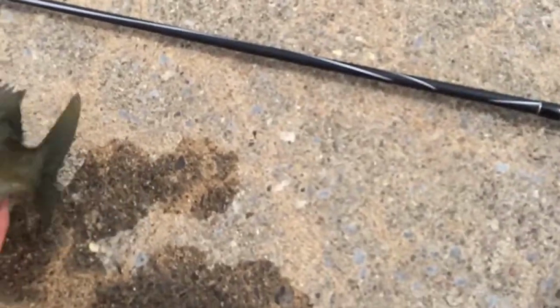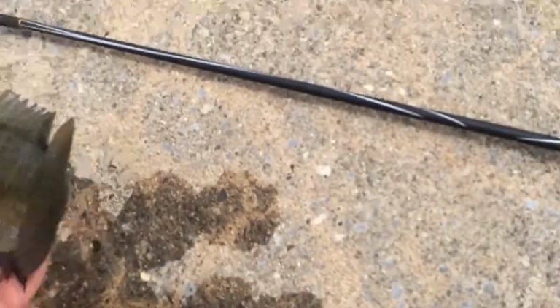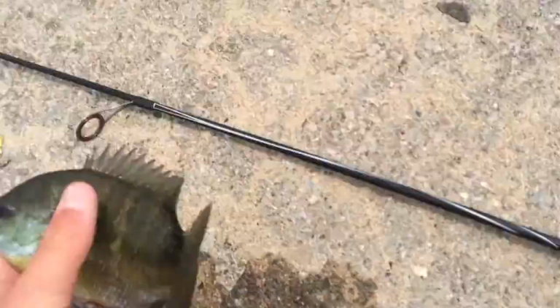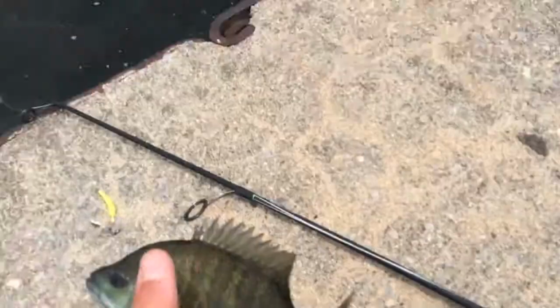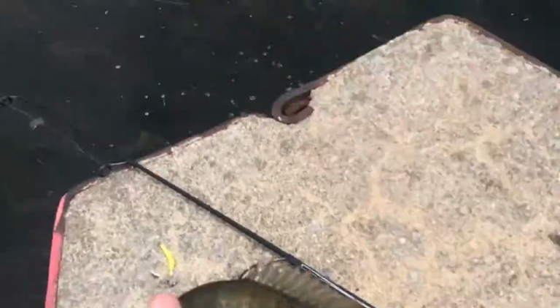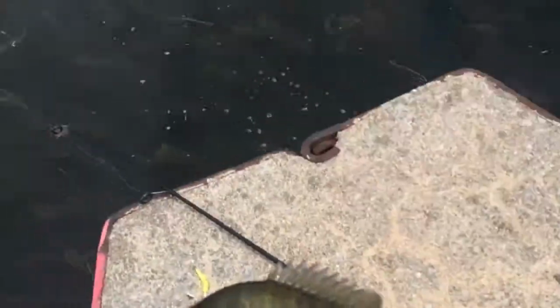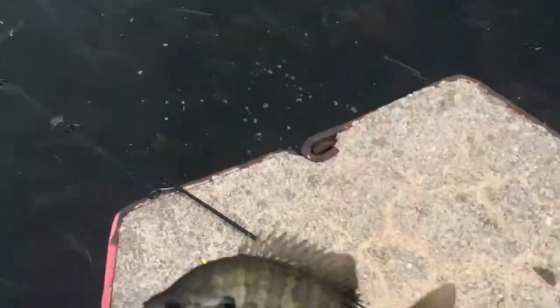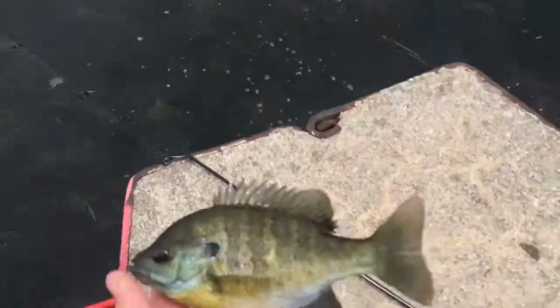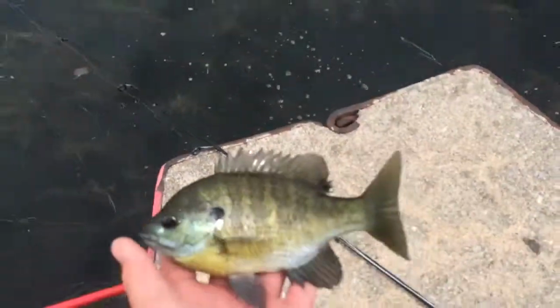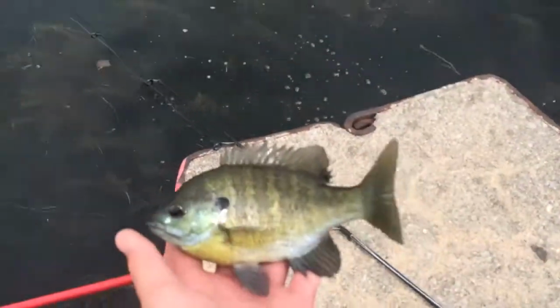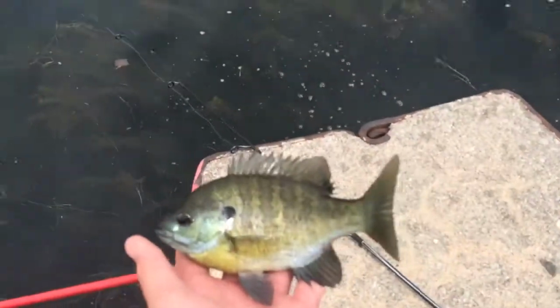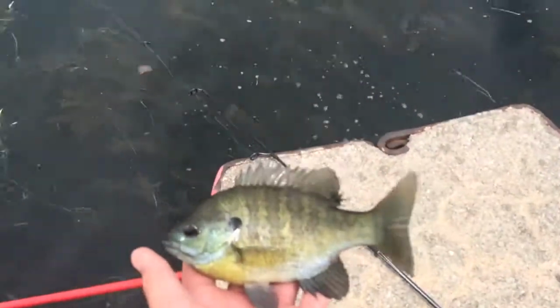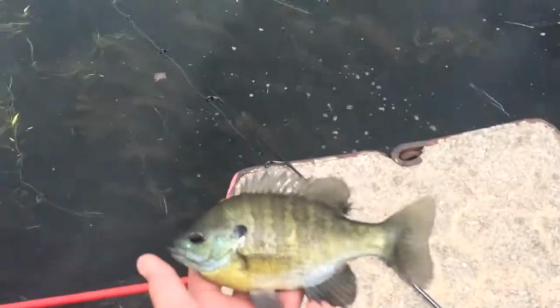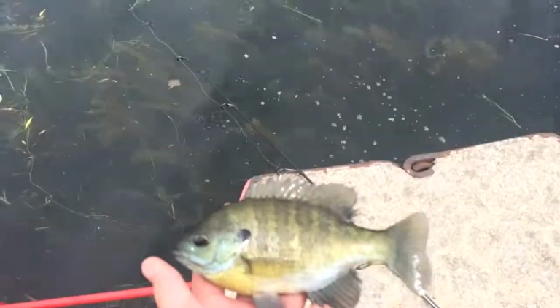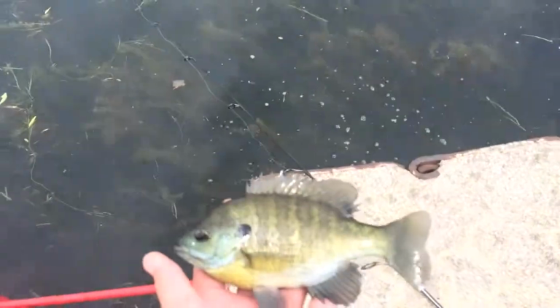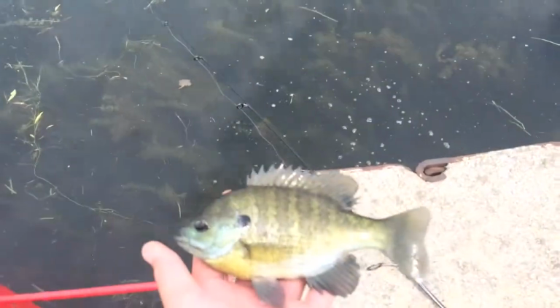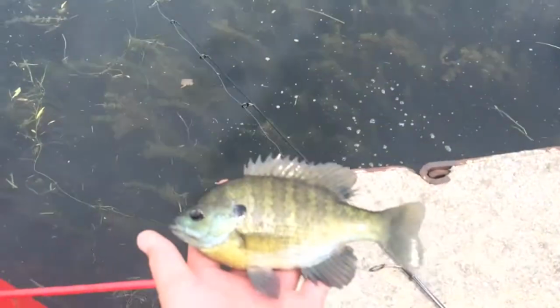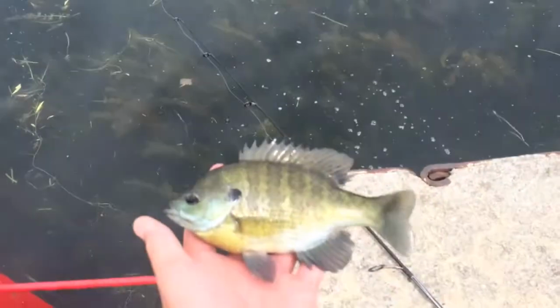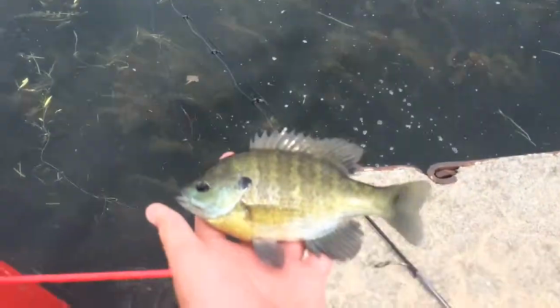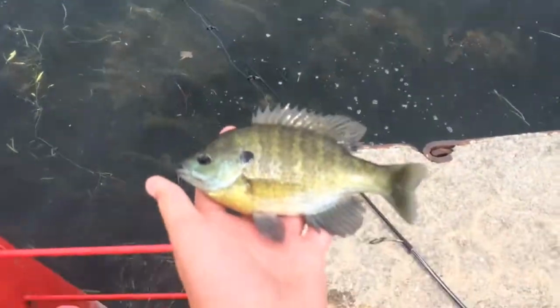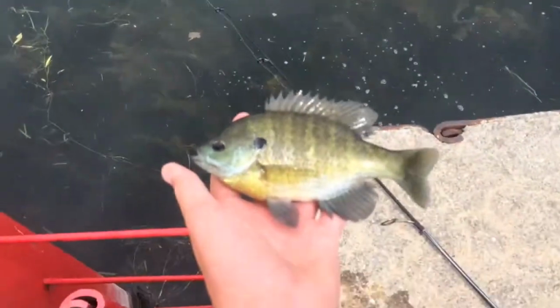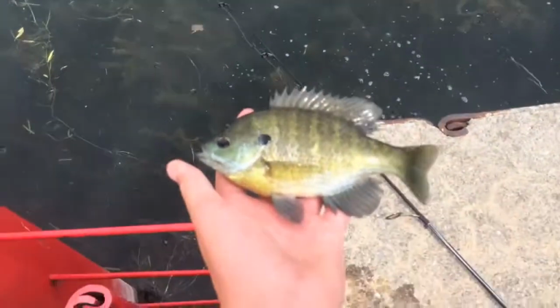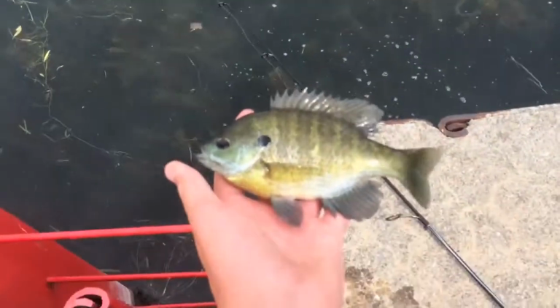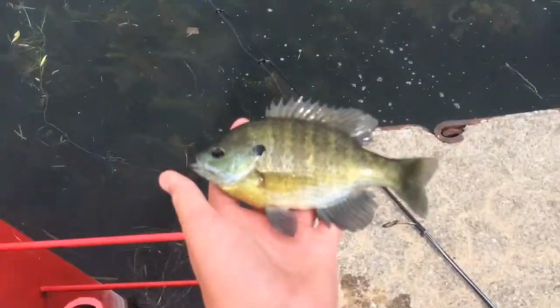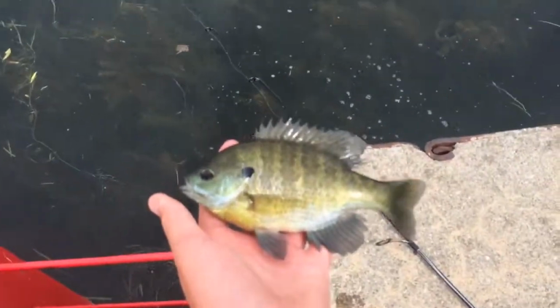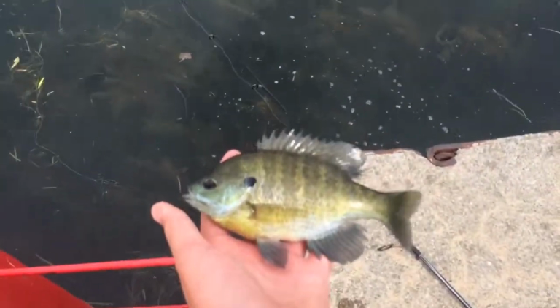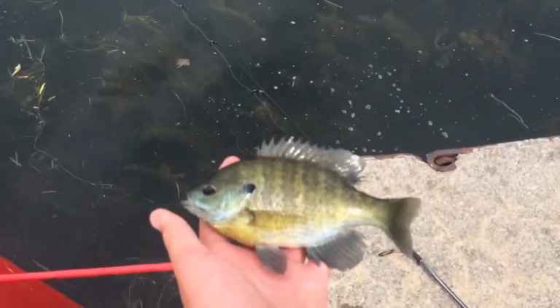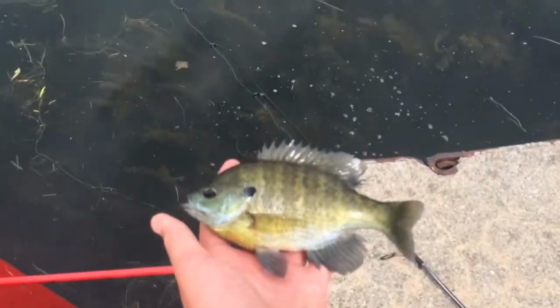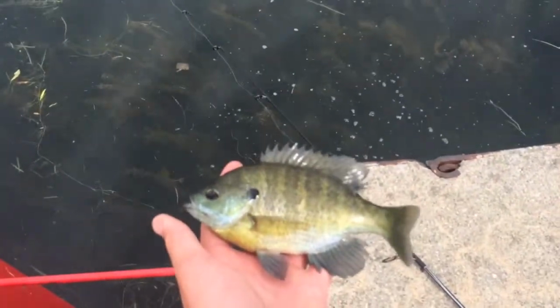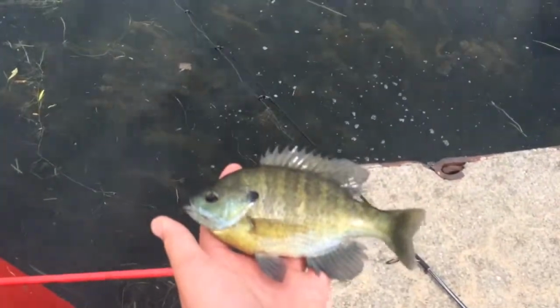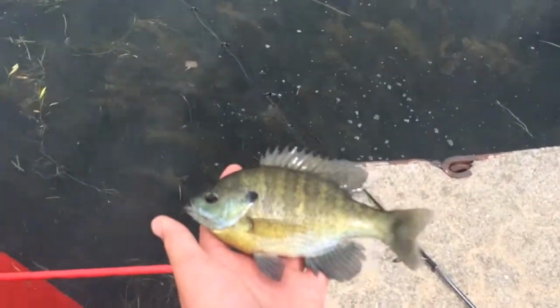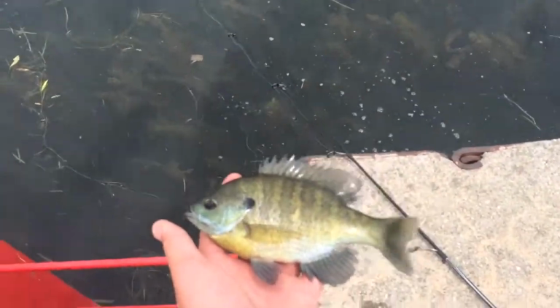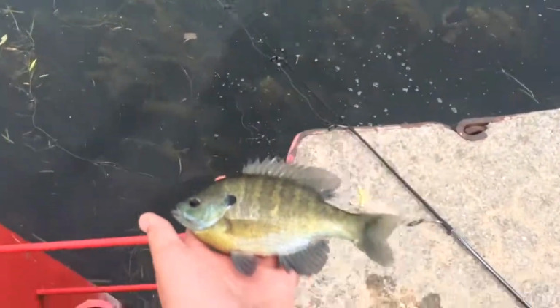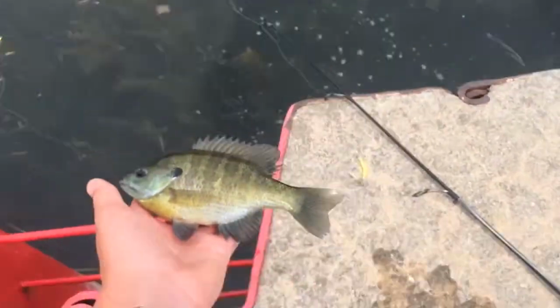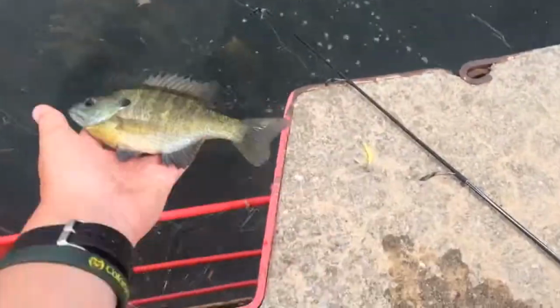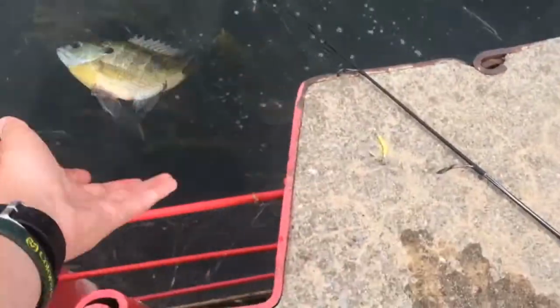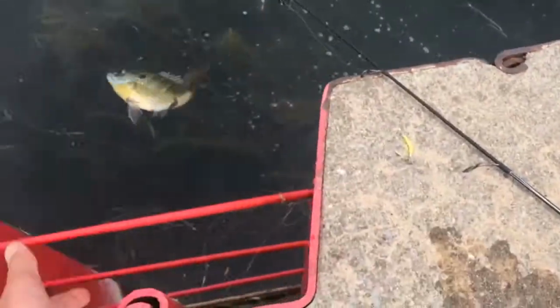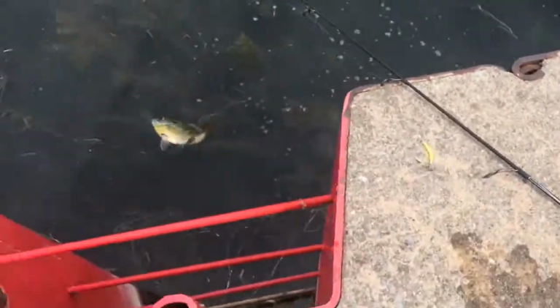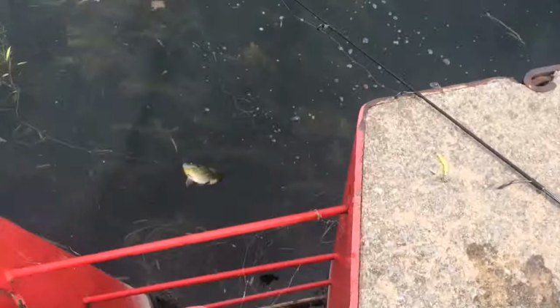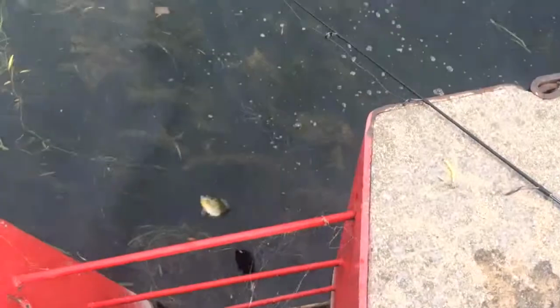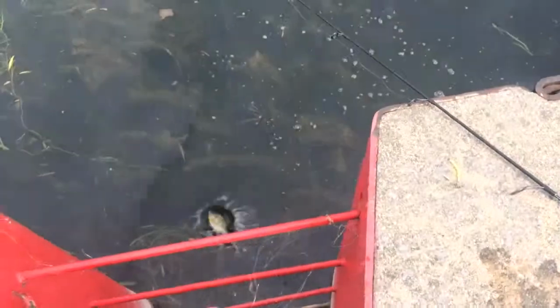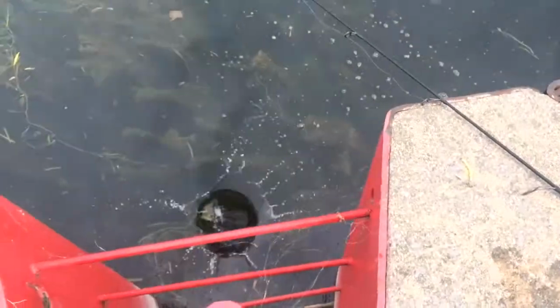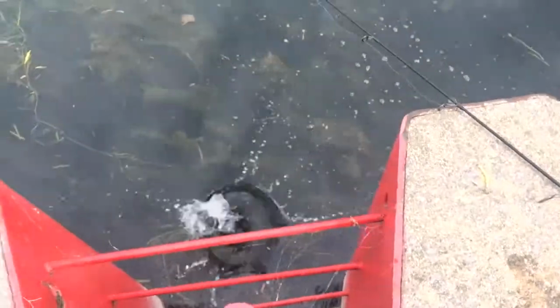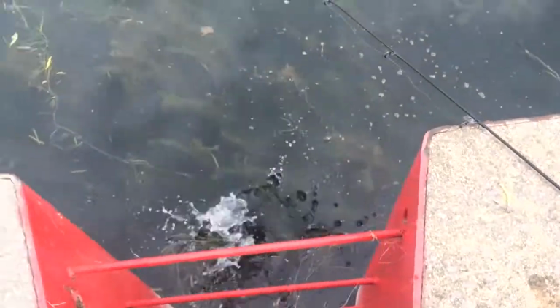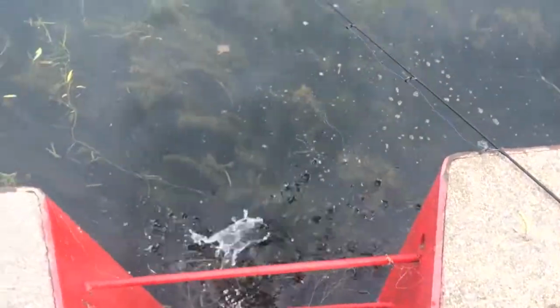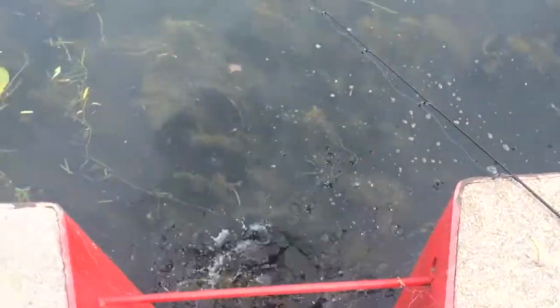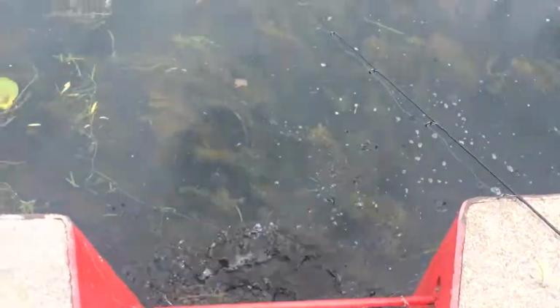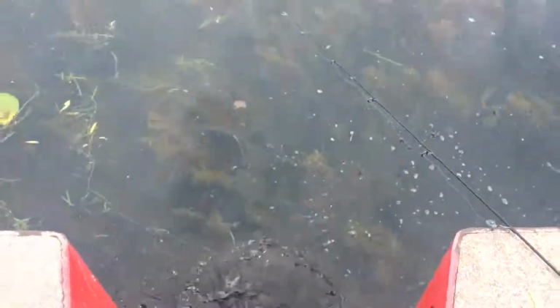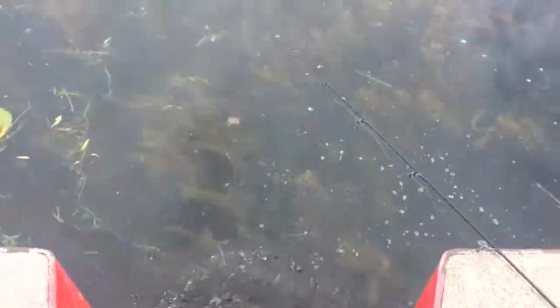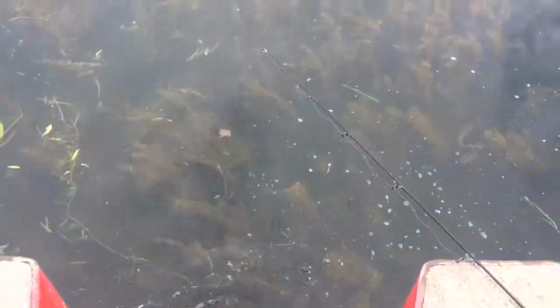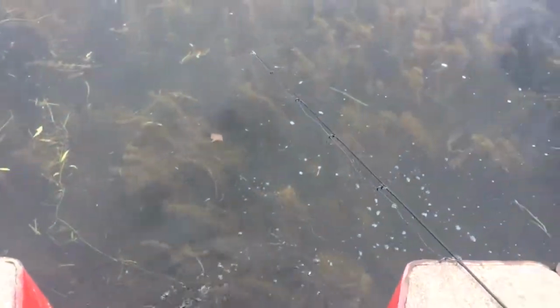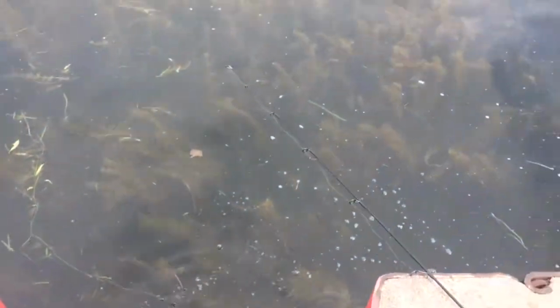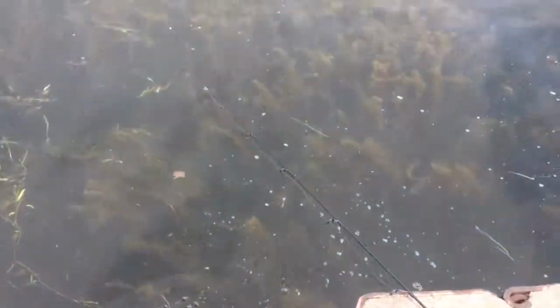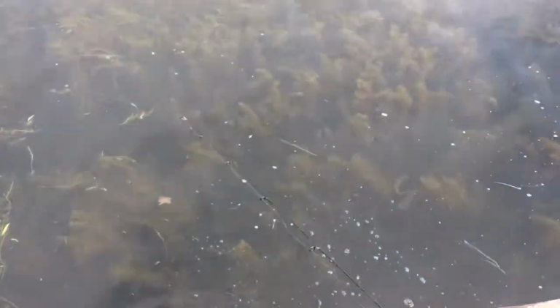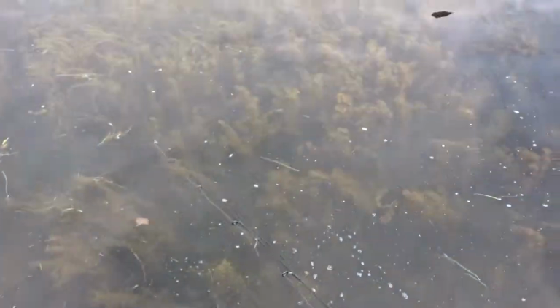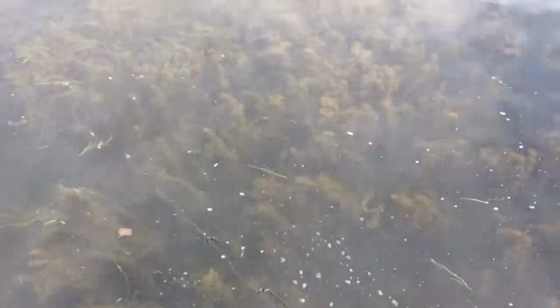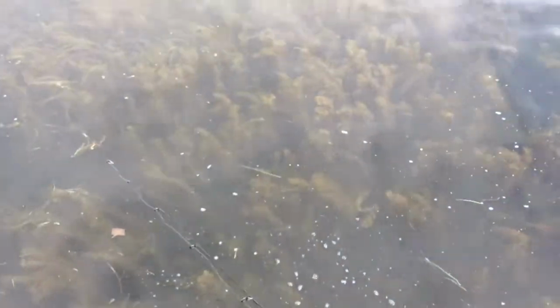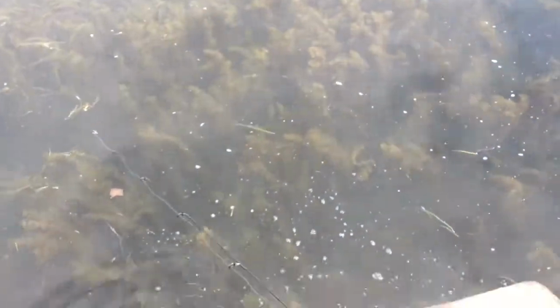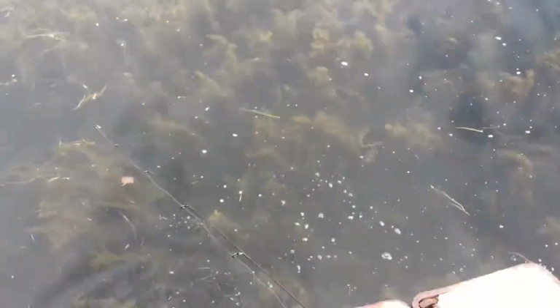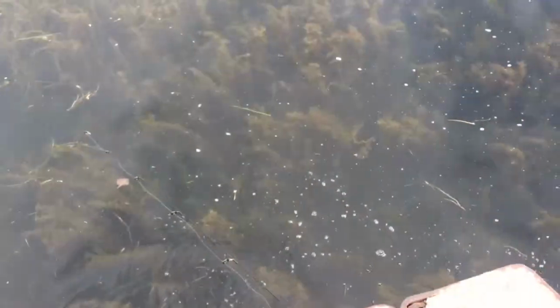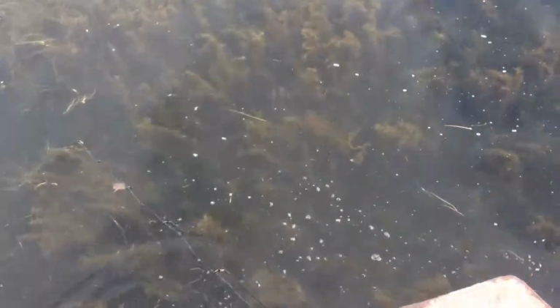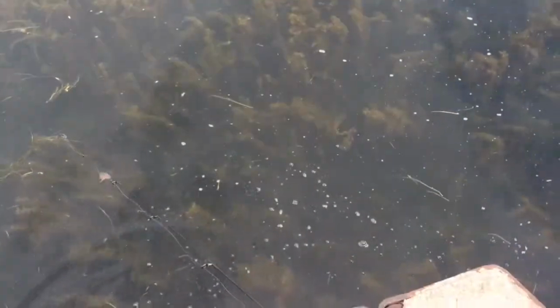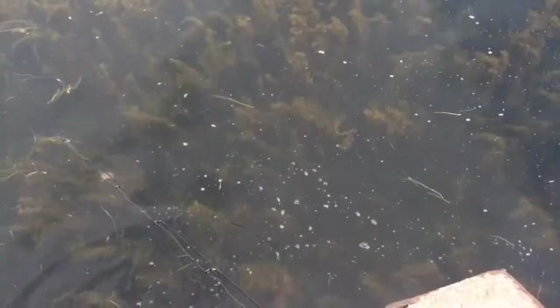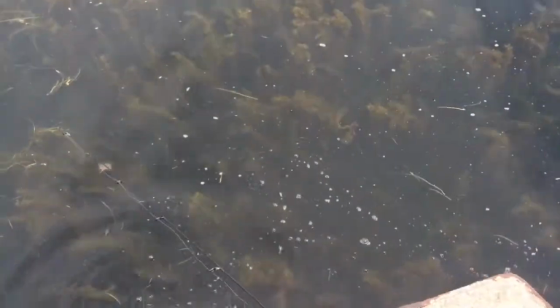First fish of the day, a pretty nice bluefish. Let's see if we can't catch some more.